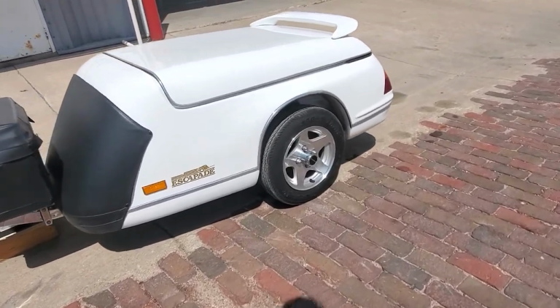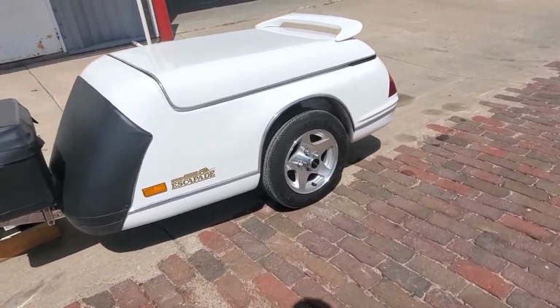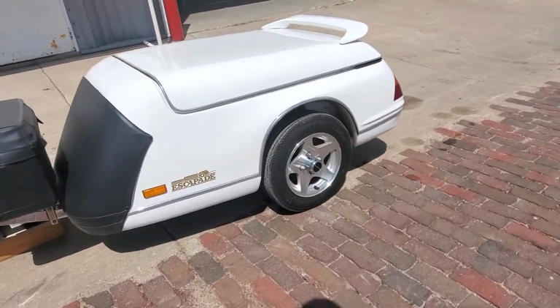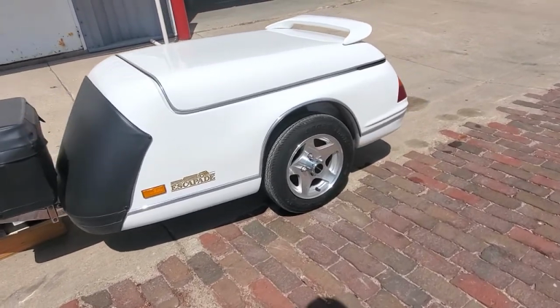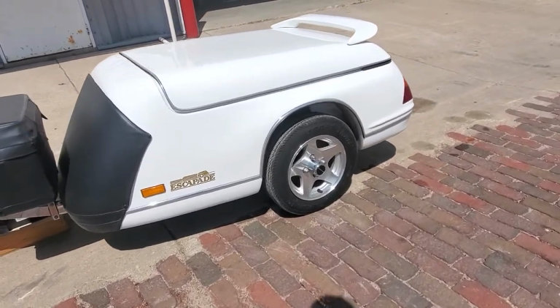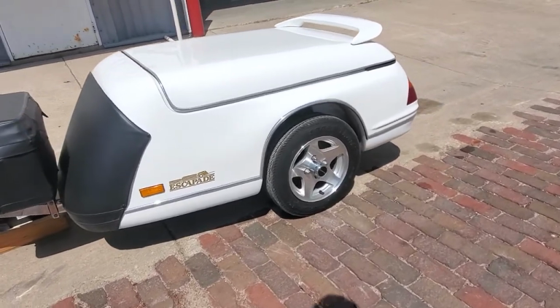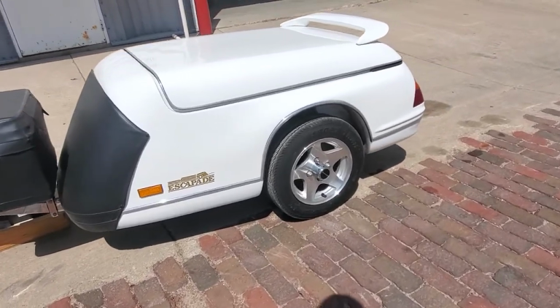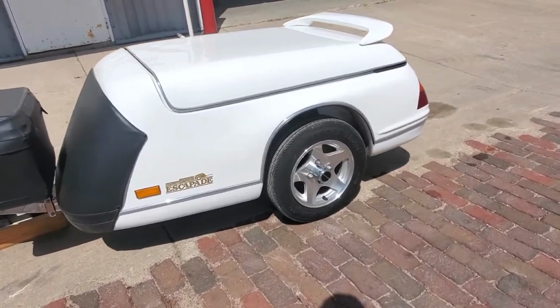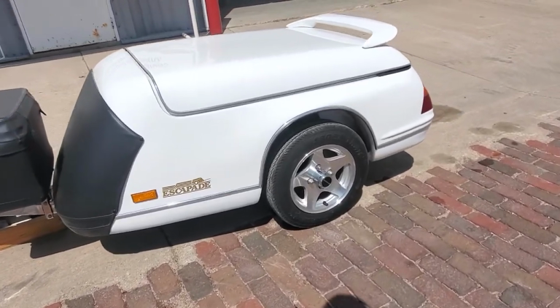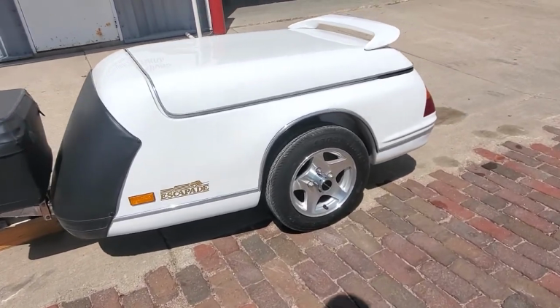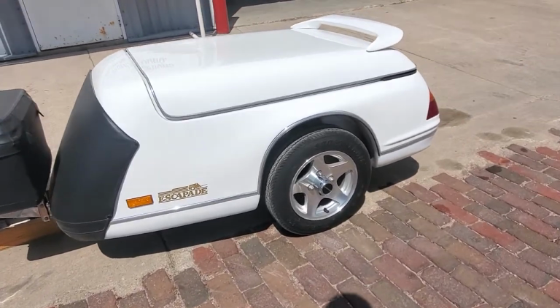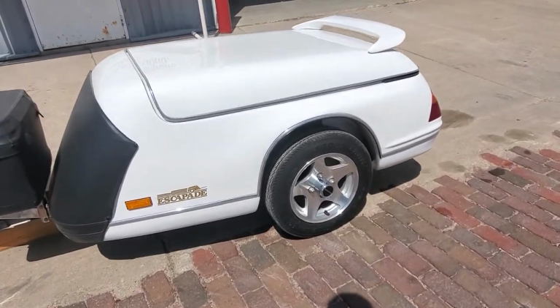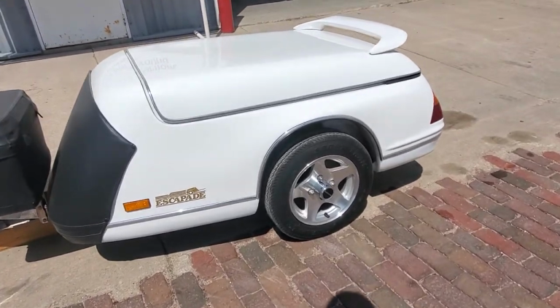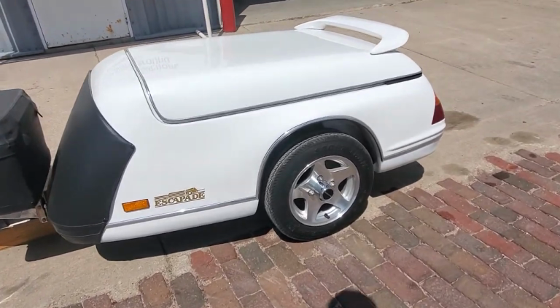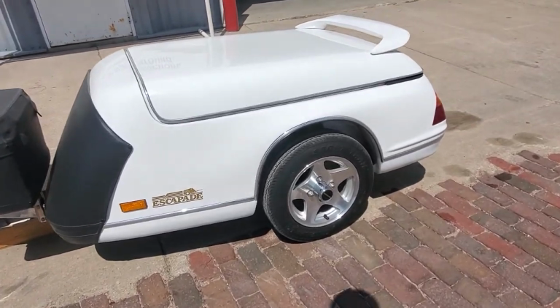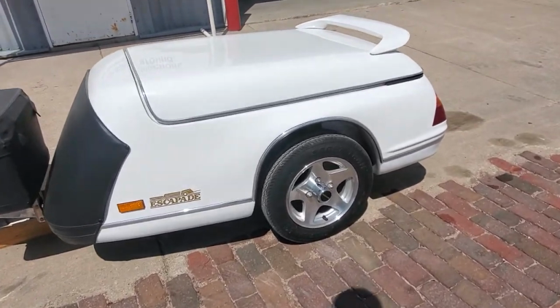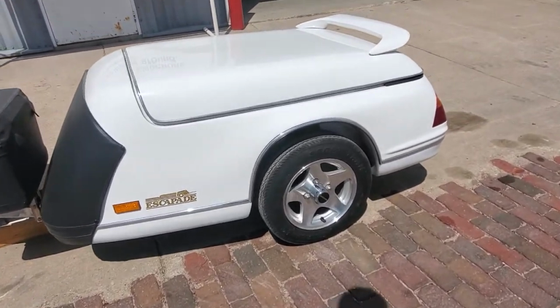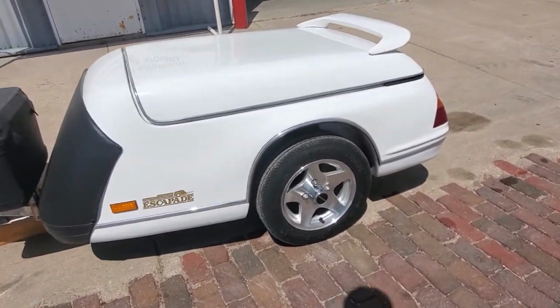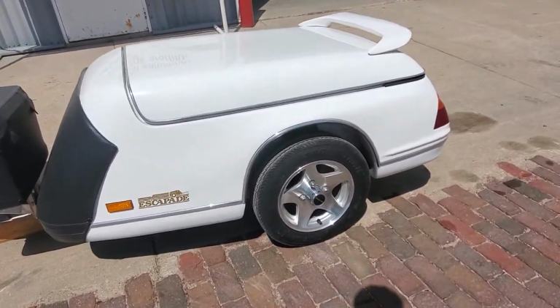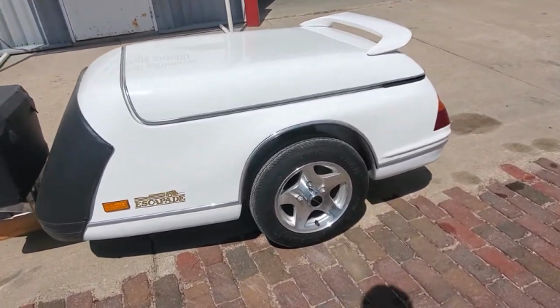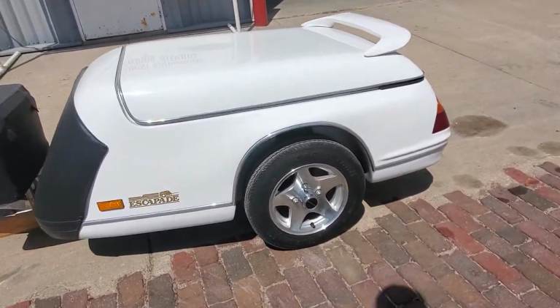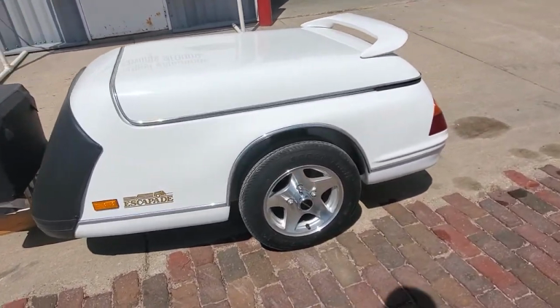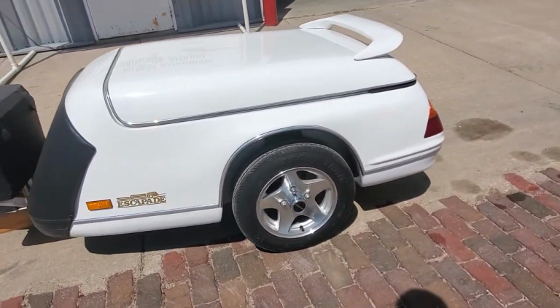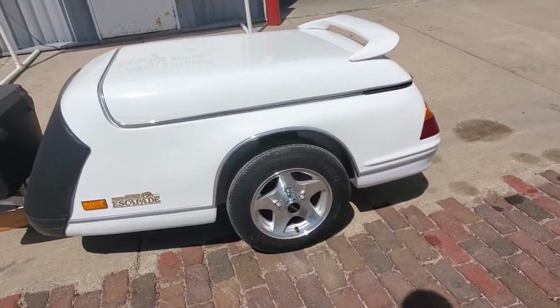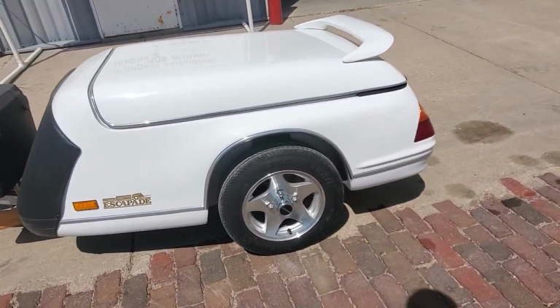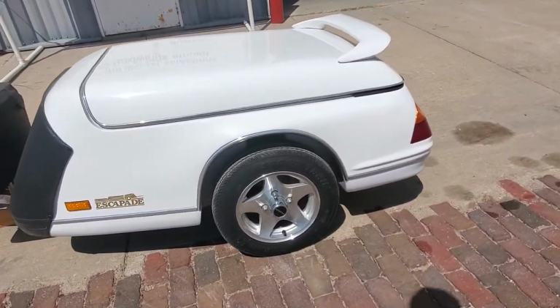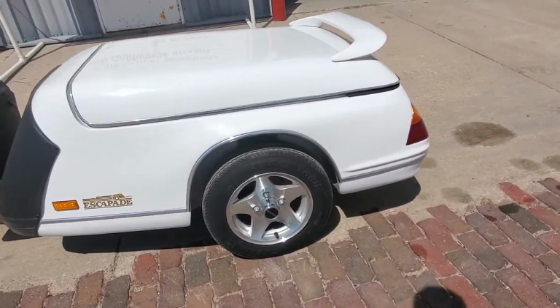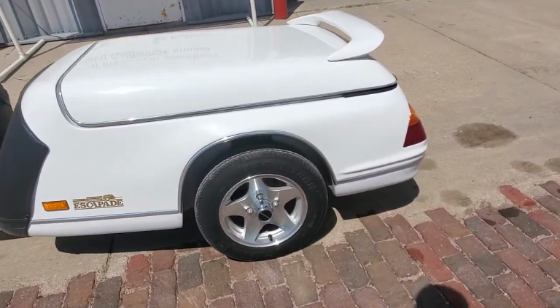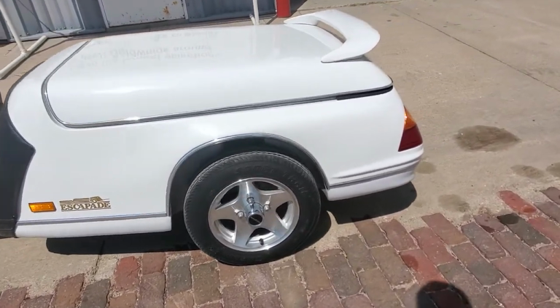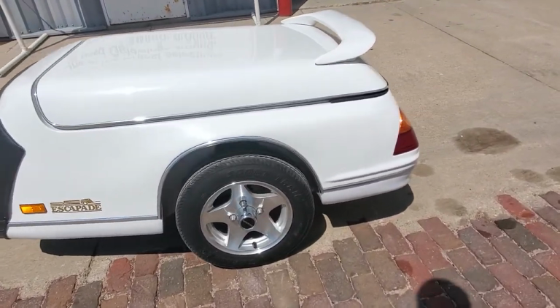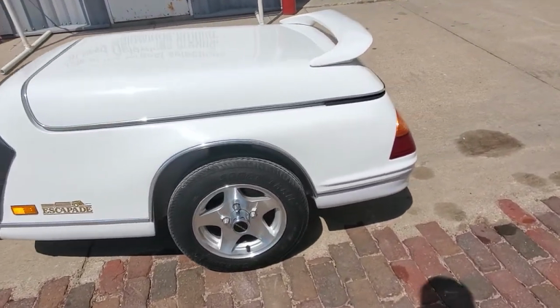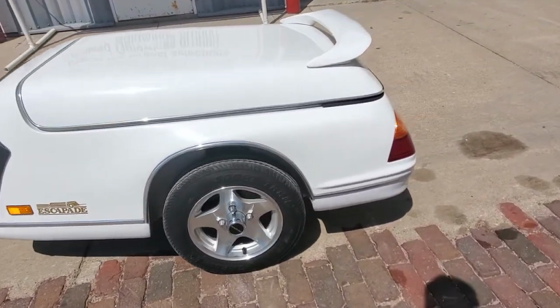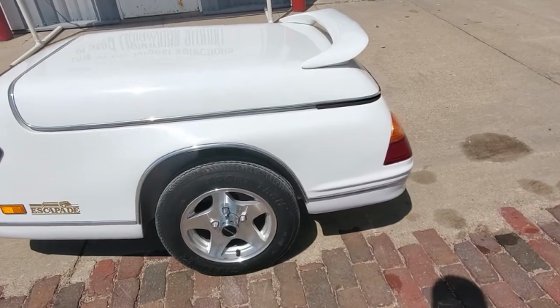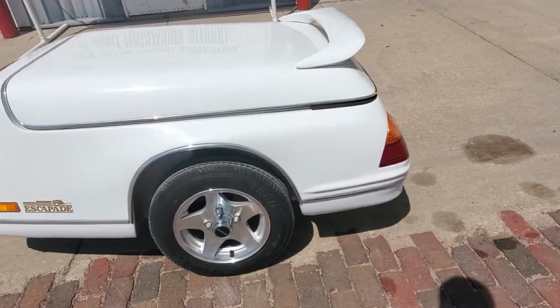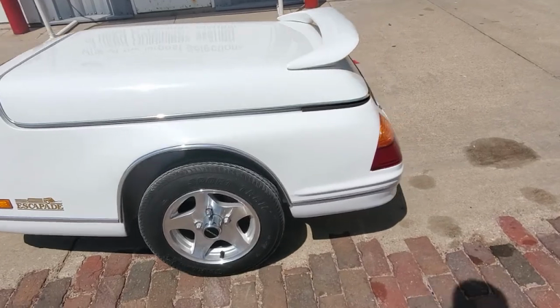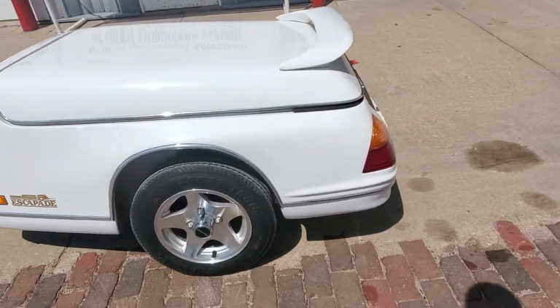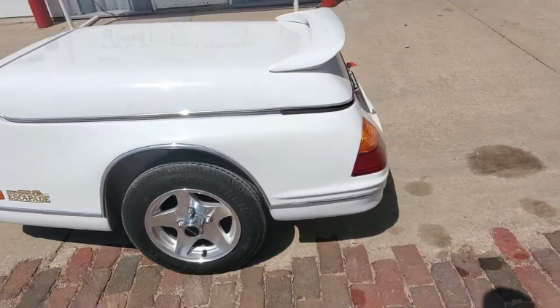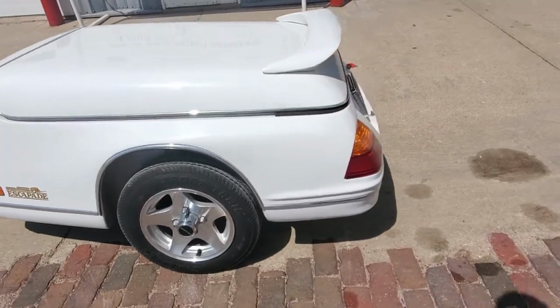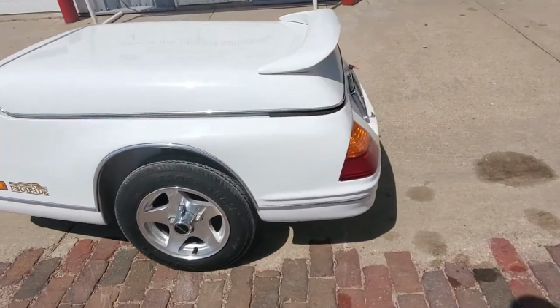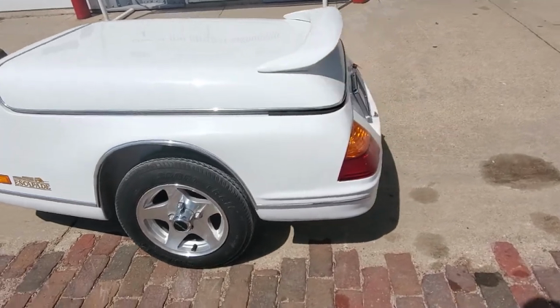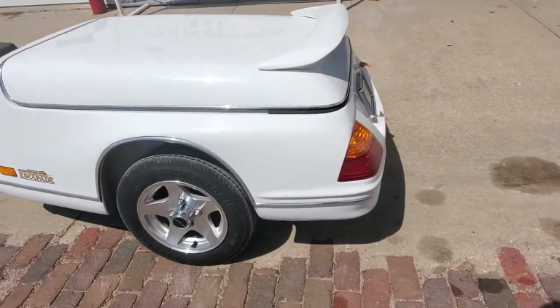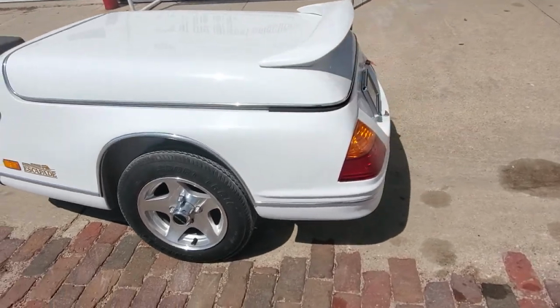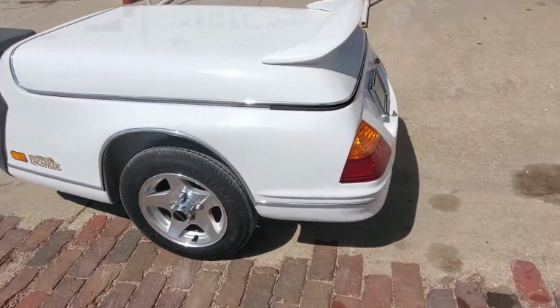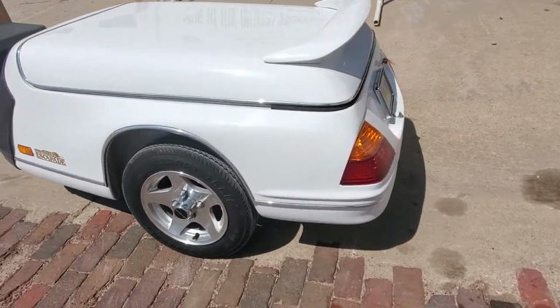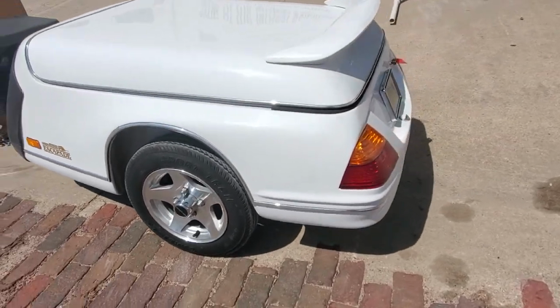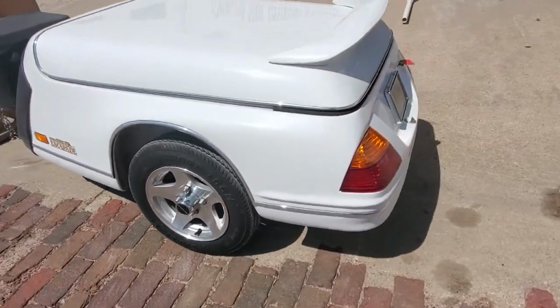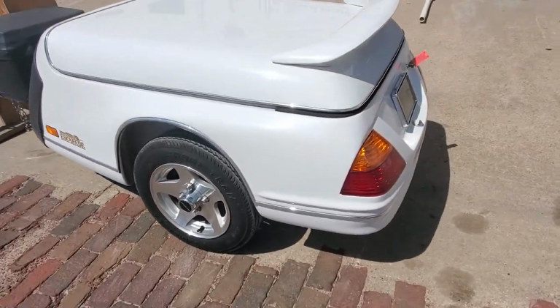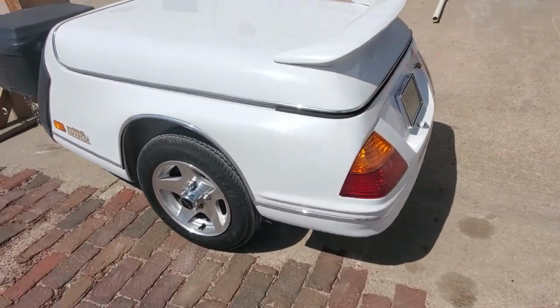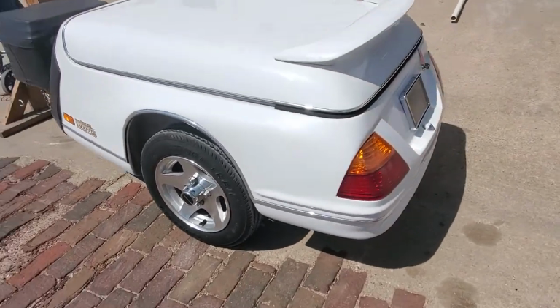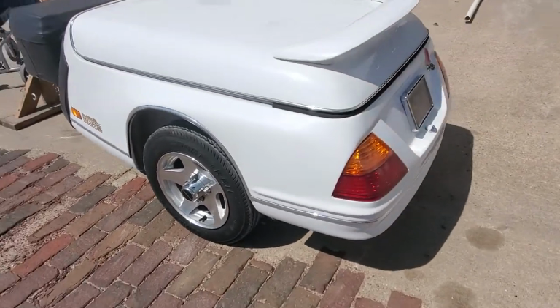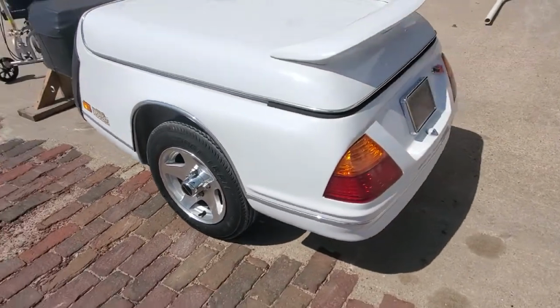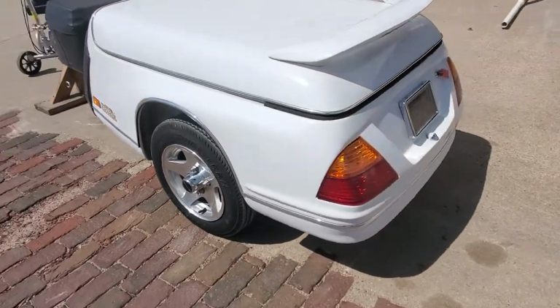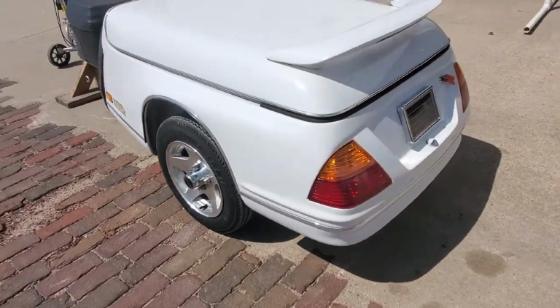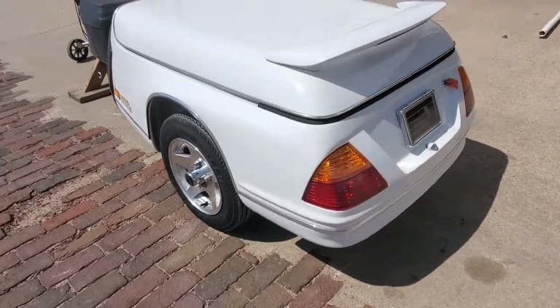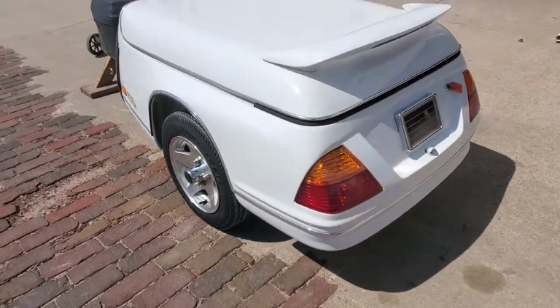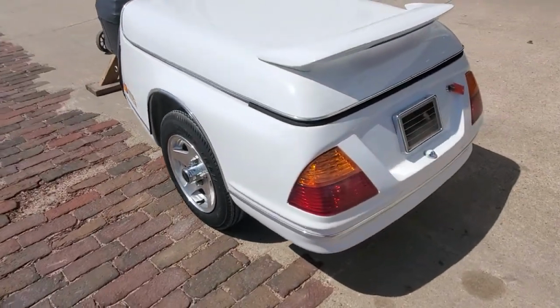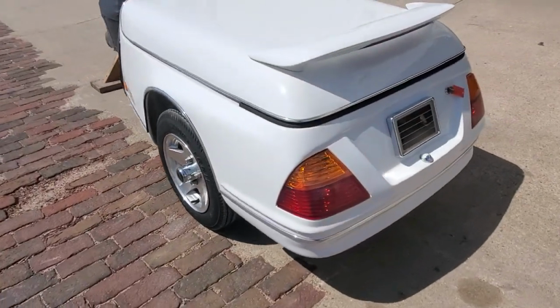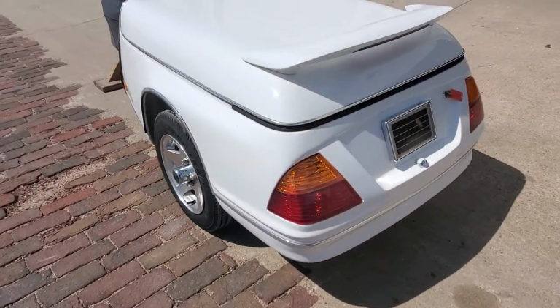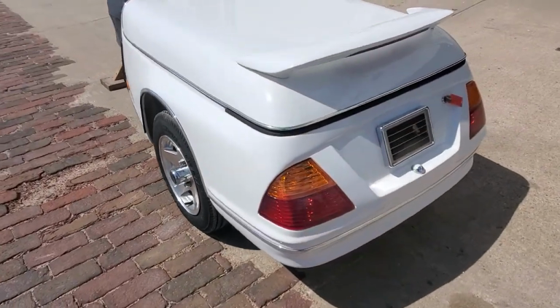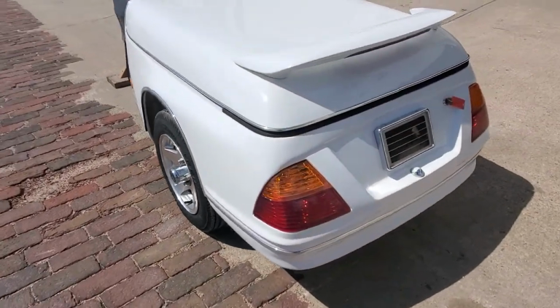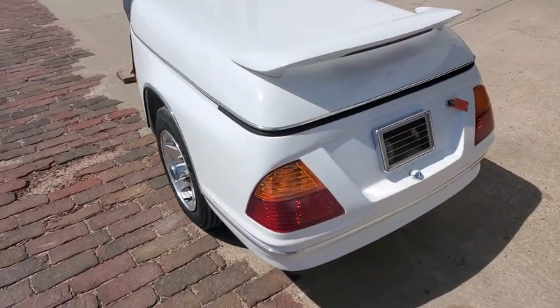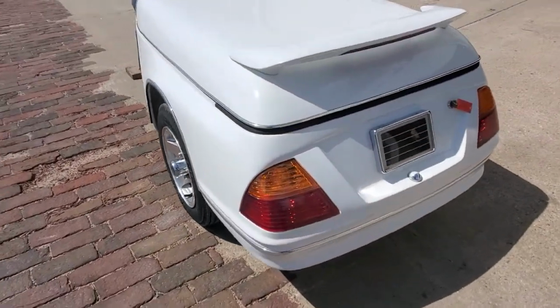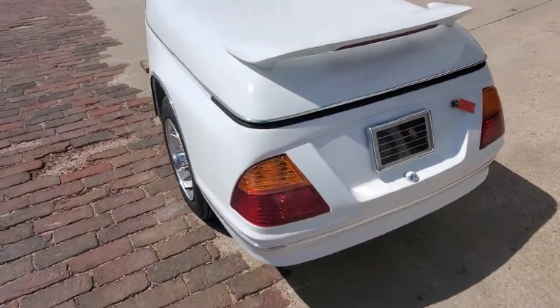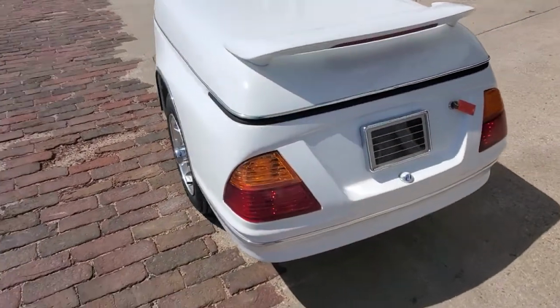Like I said, a used Escapade trailer. We built one of these today and you'd probably be looking at right at five thousand dollars to build this, and you can buy this one considerably cheaper.